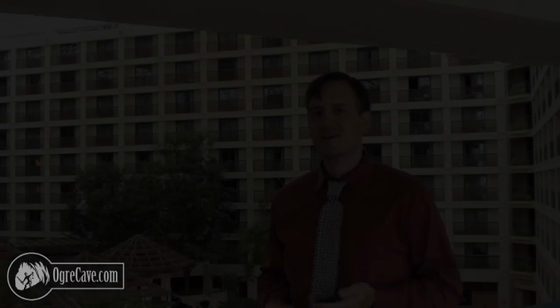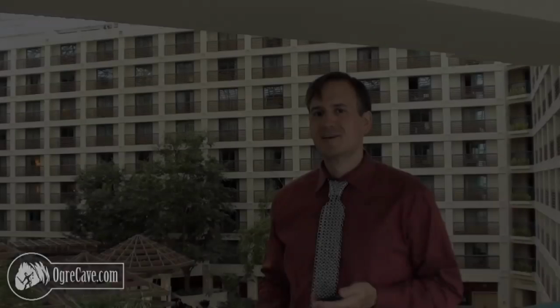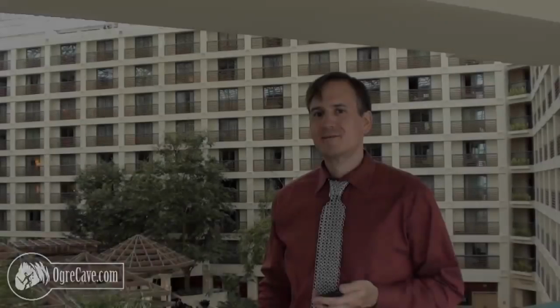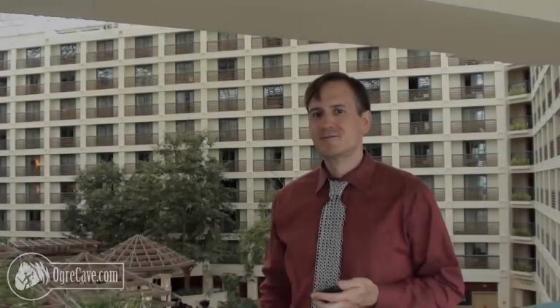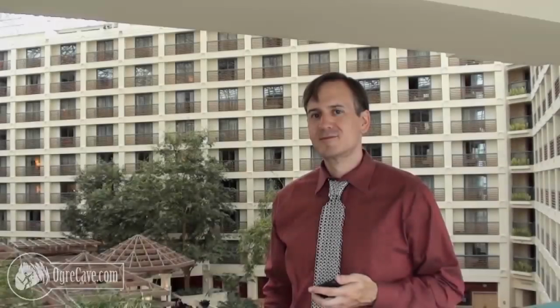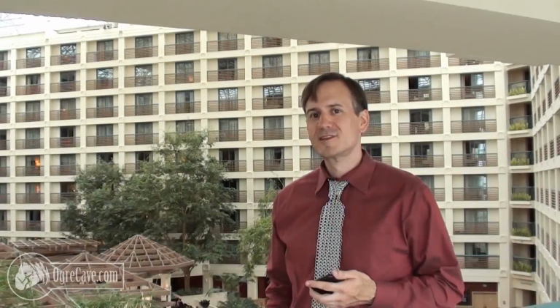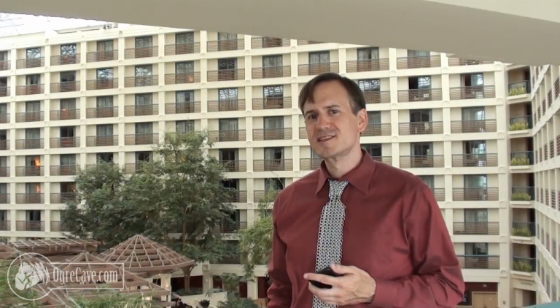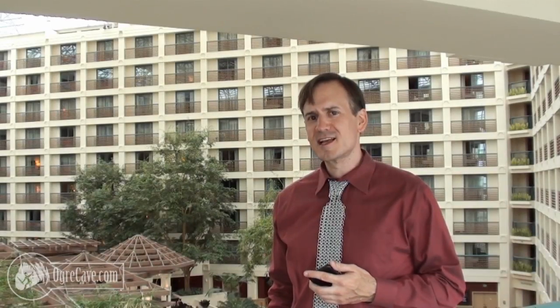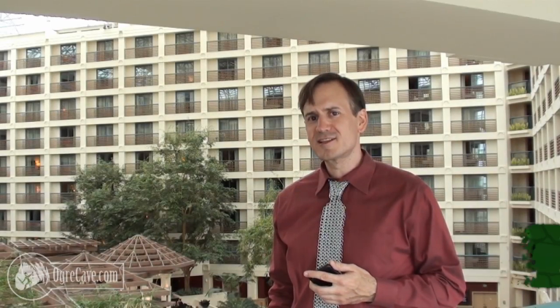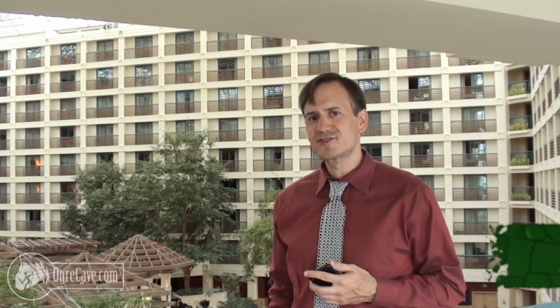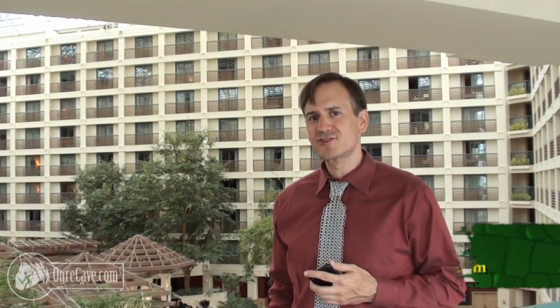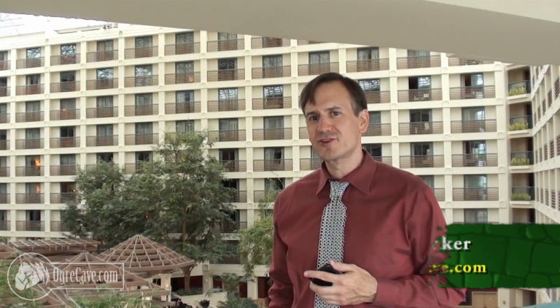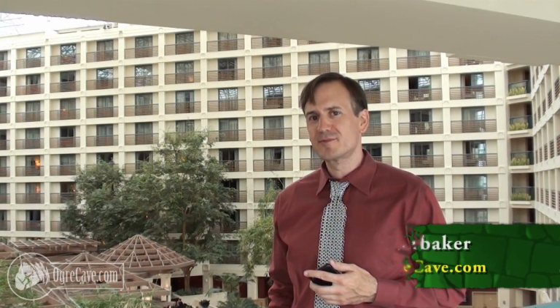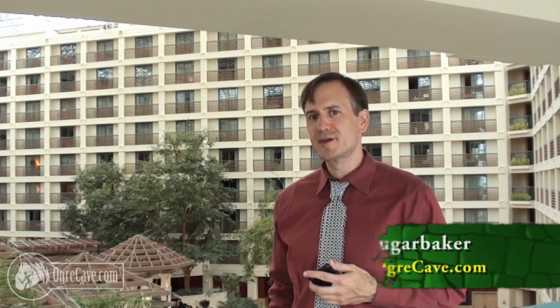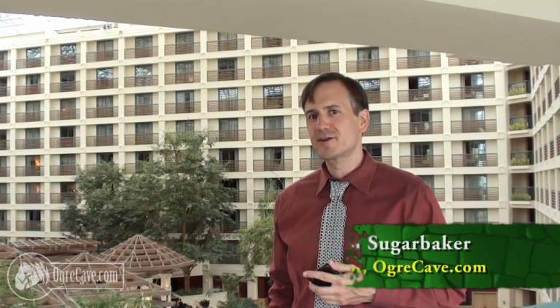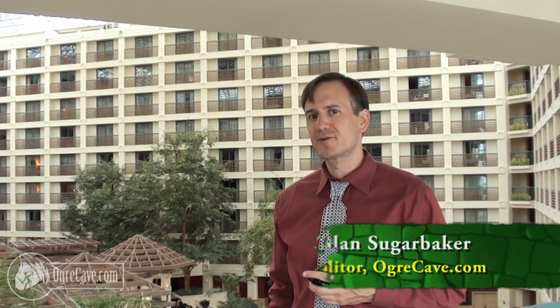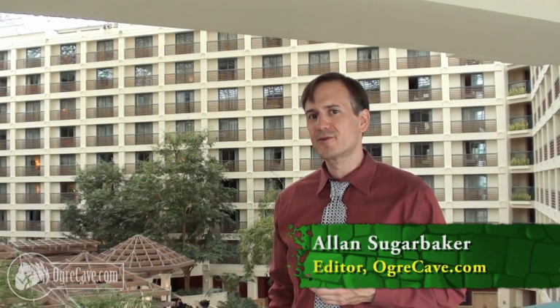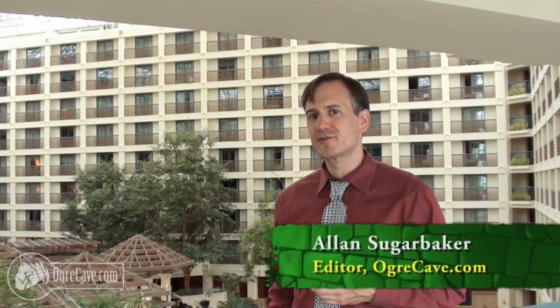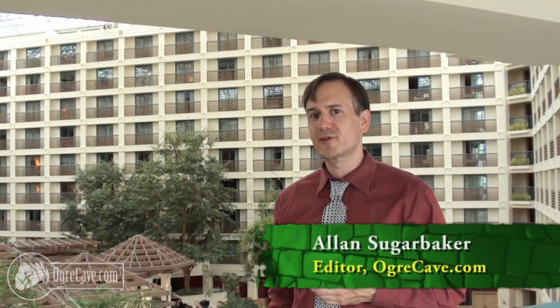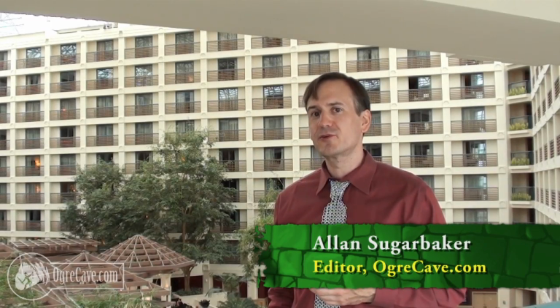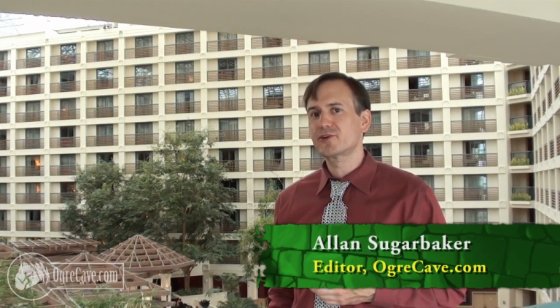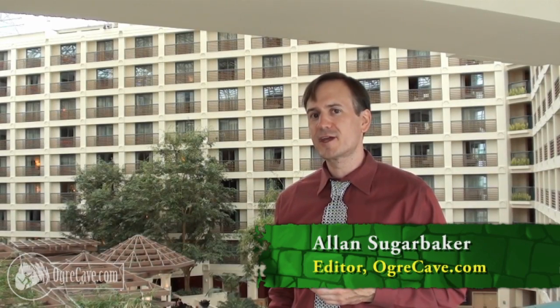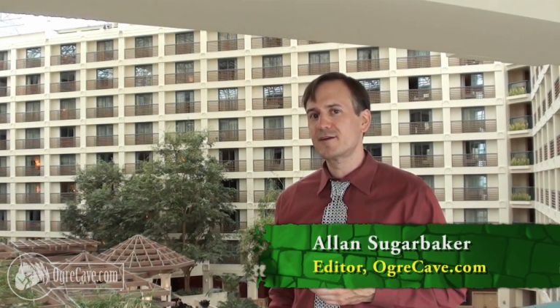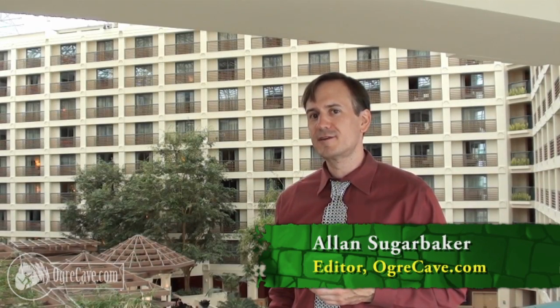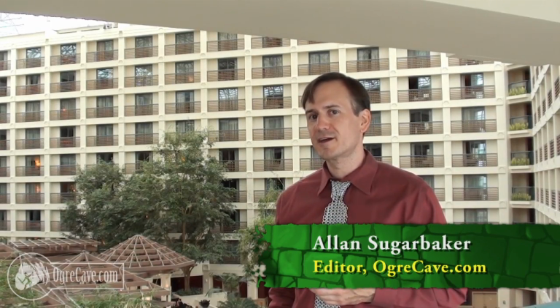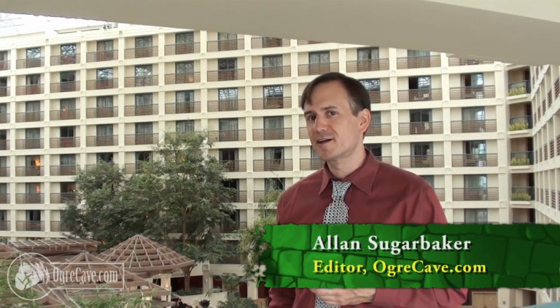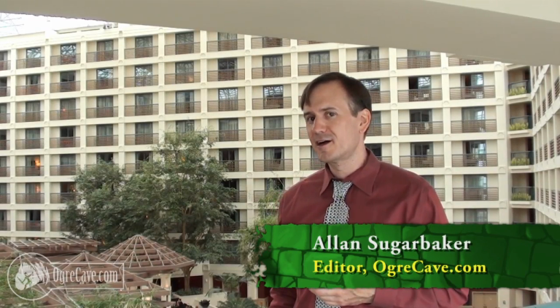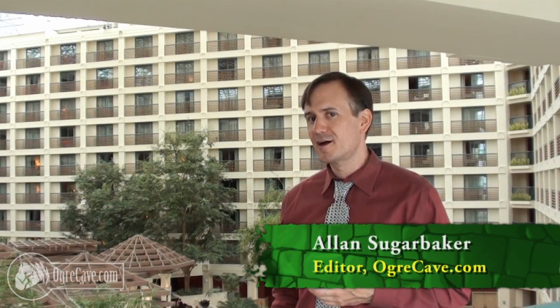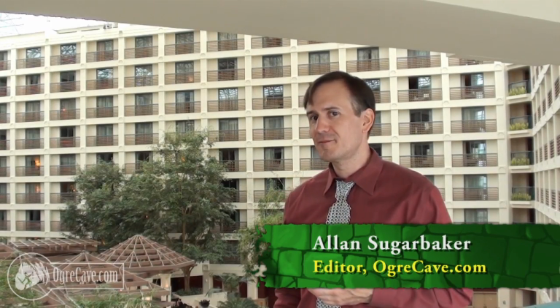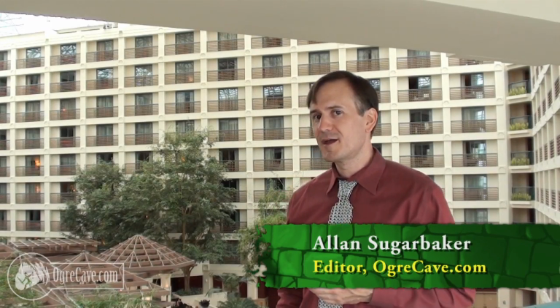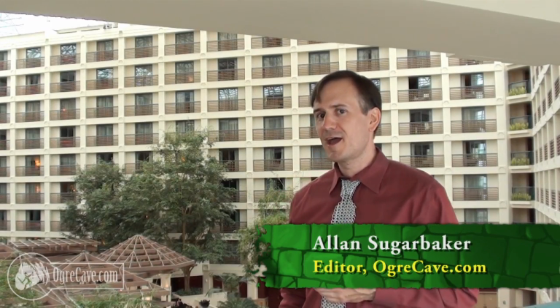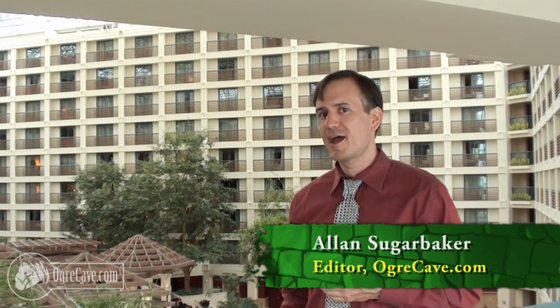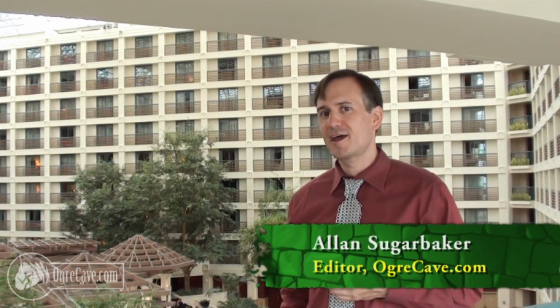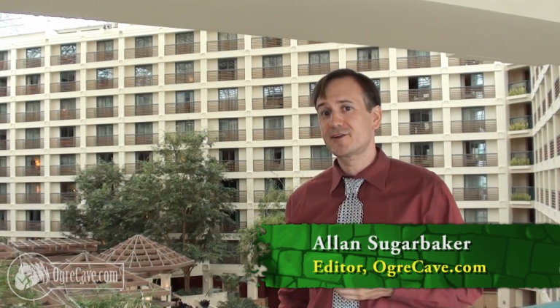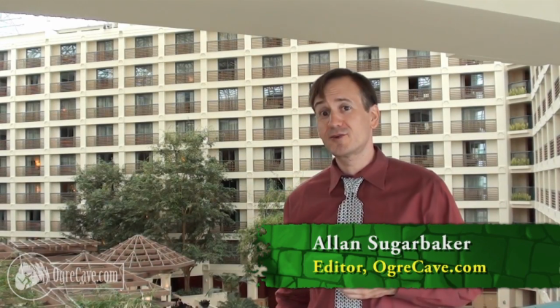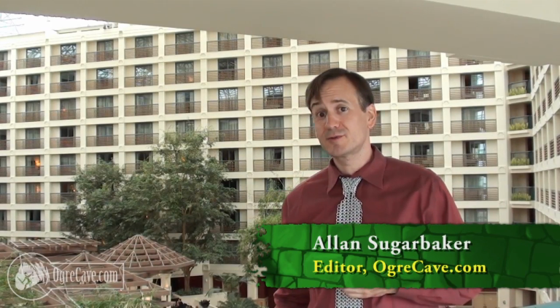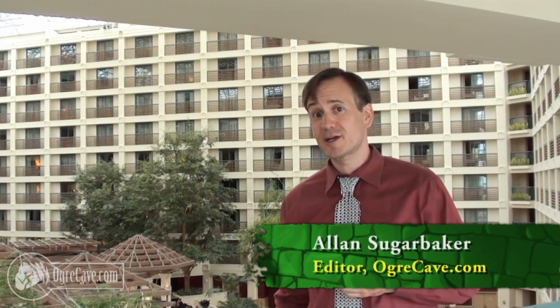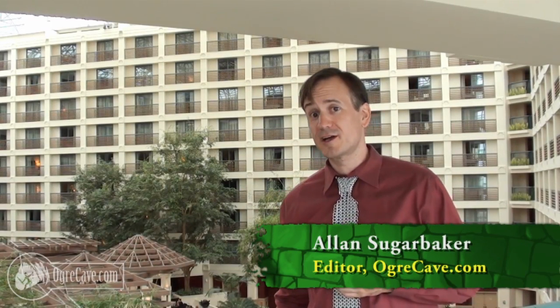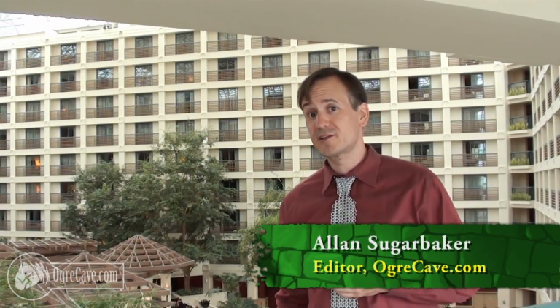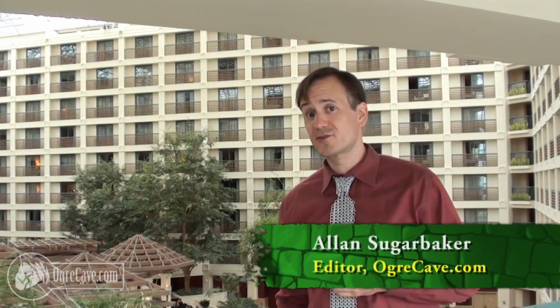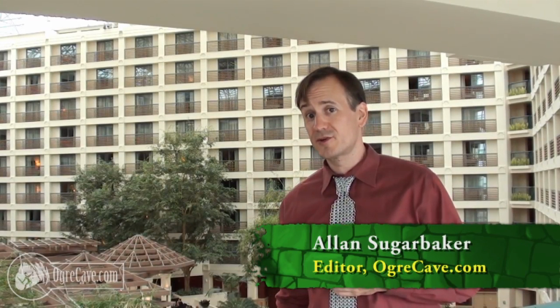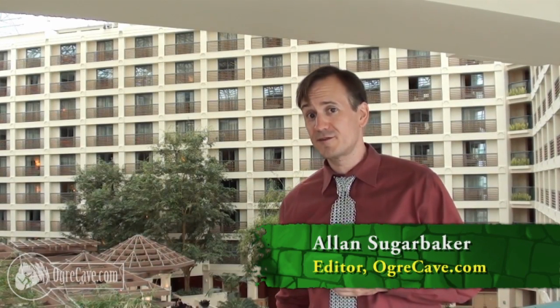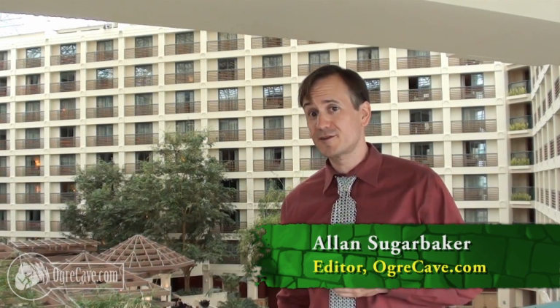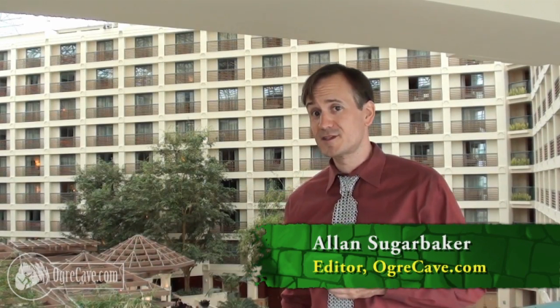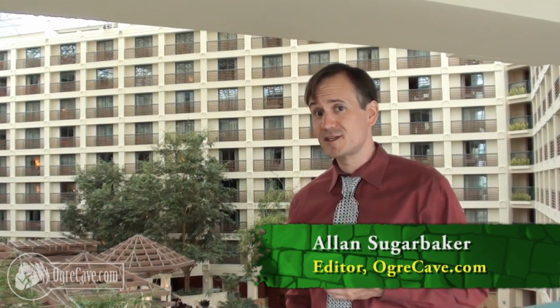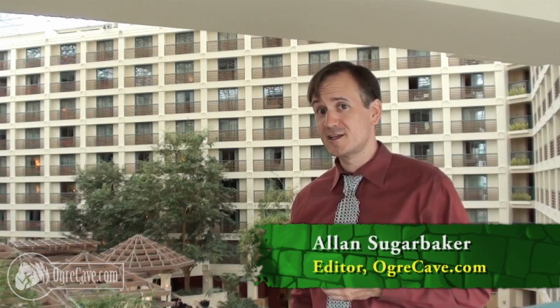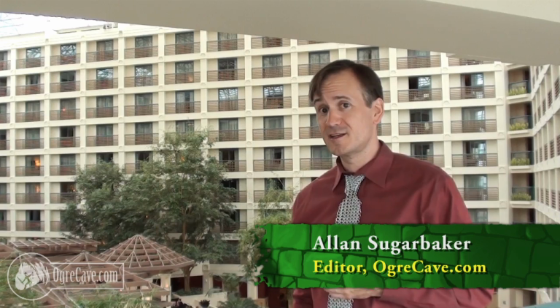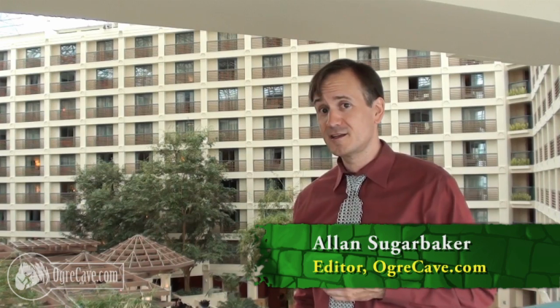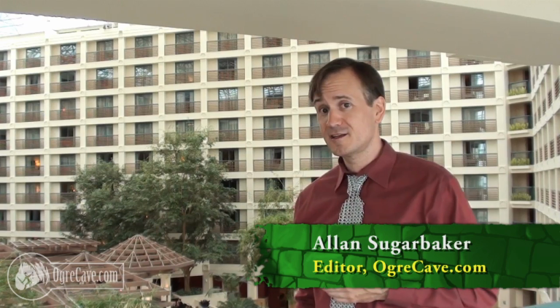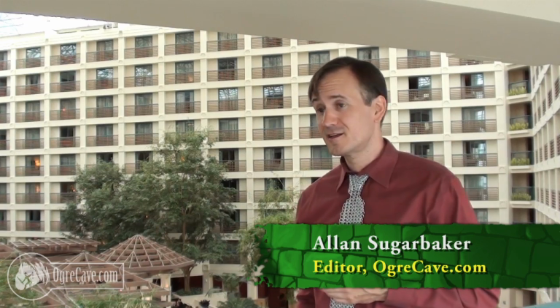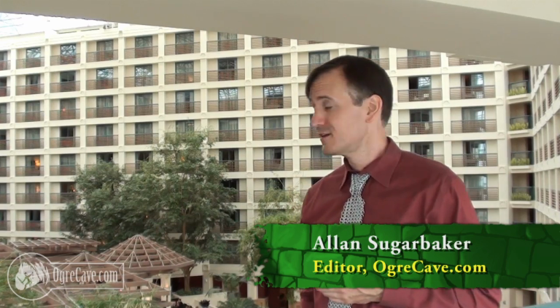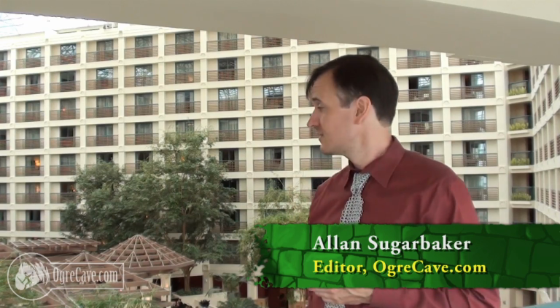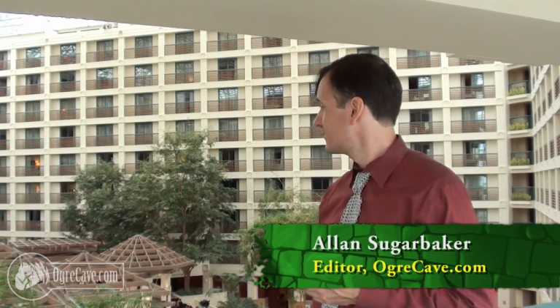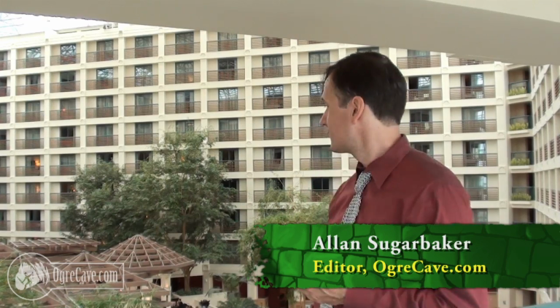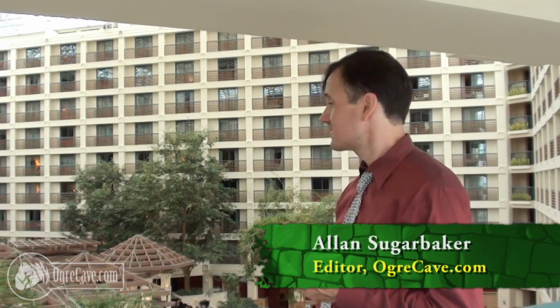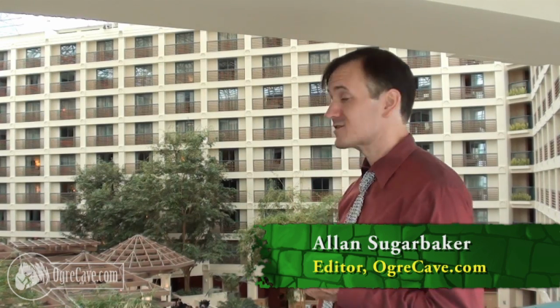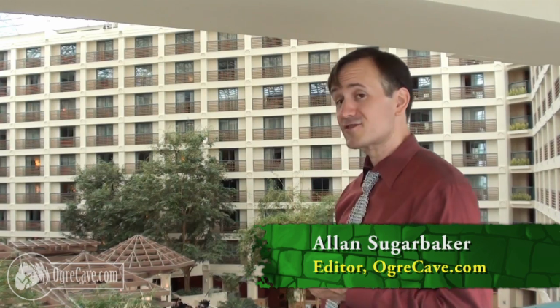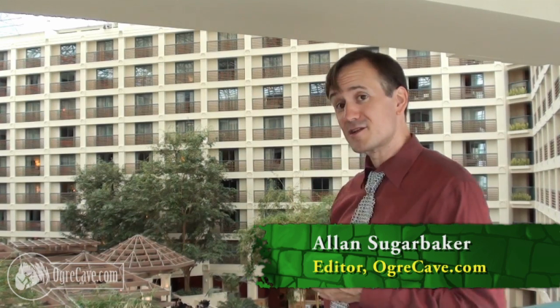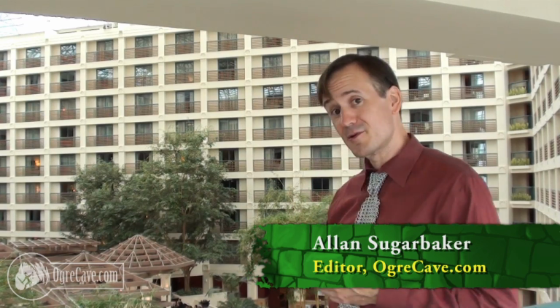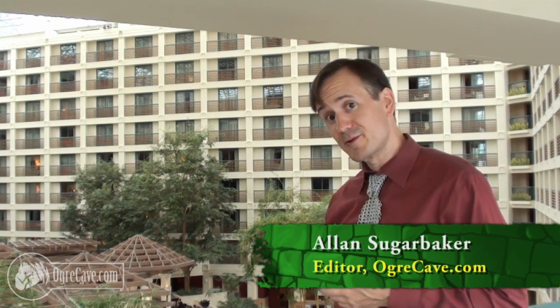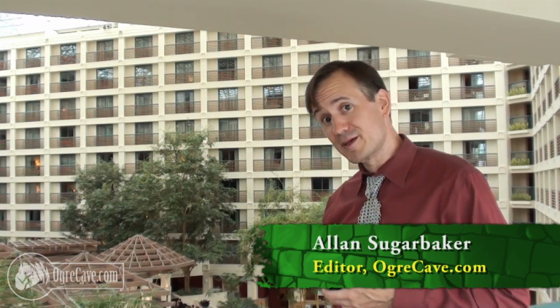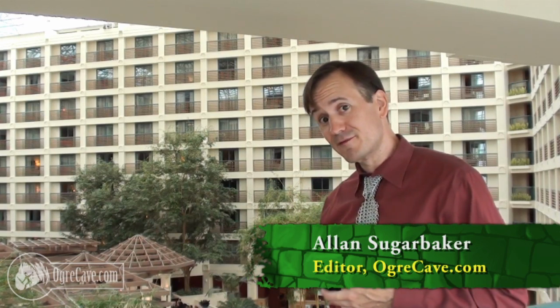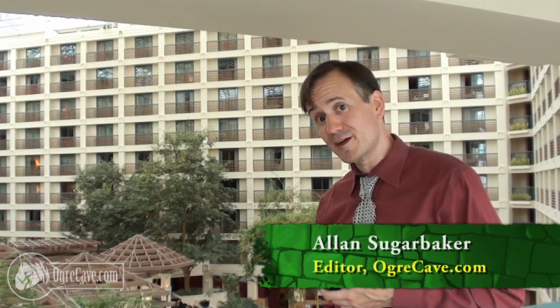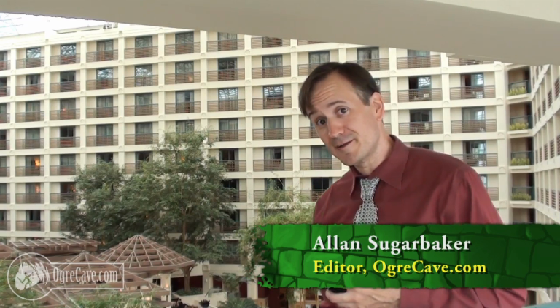This is Alan Sugarbaker with OgreCave.com at KublaiKan 2015. Let's go see what we can find.